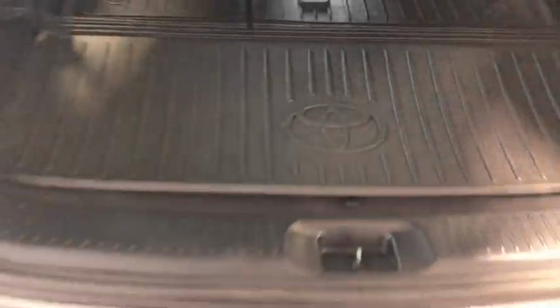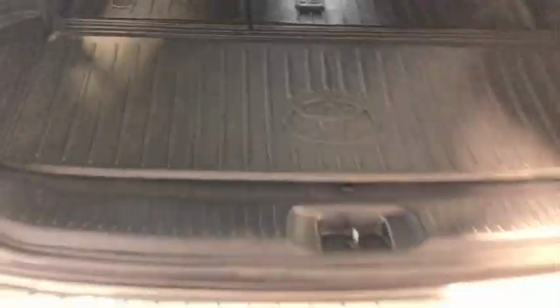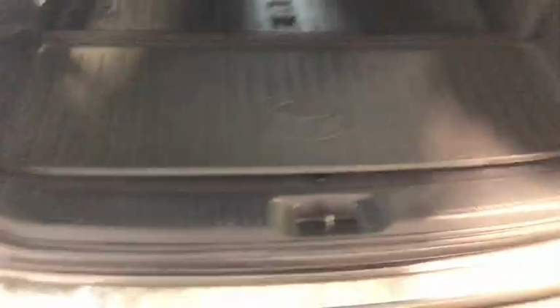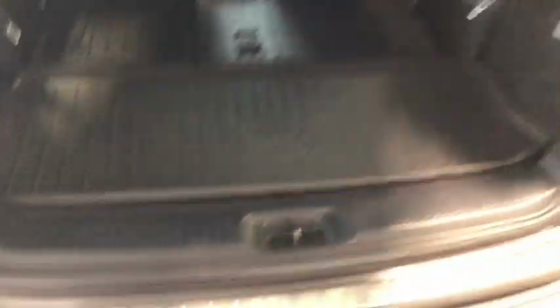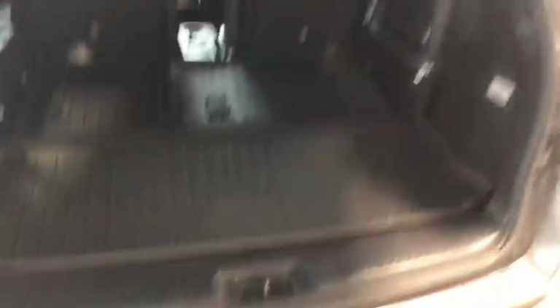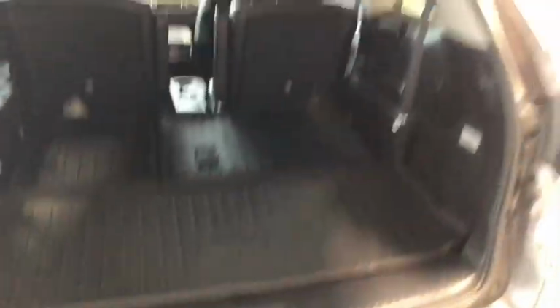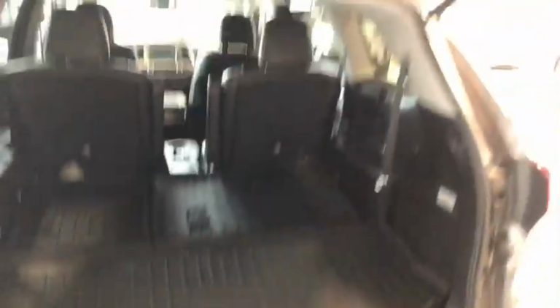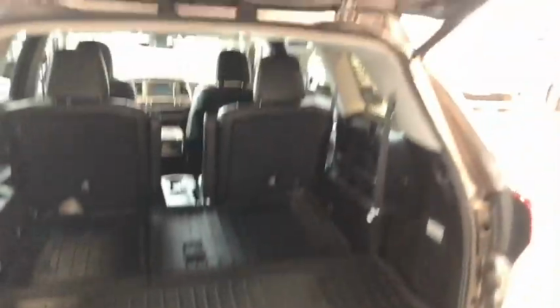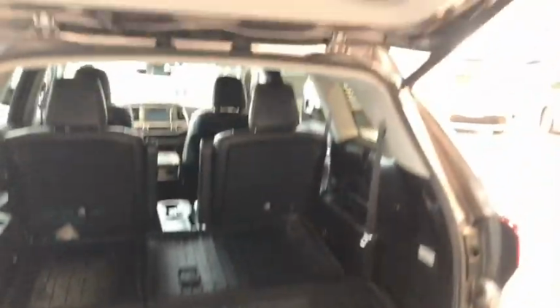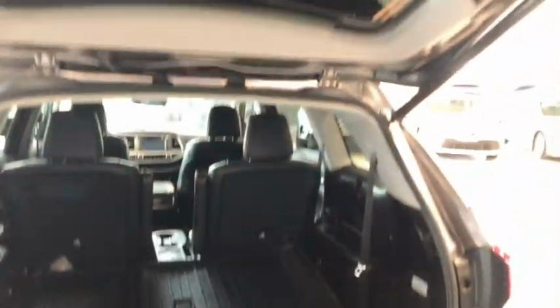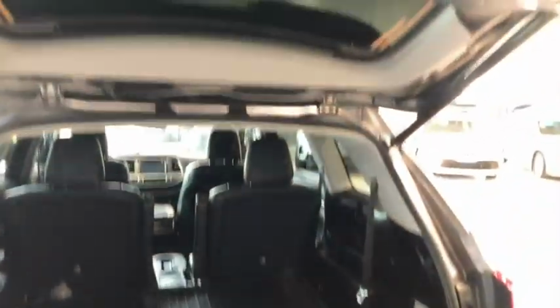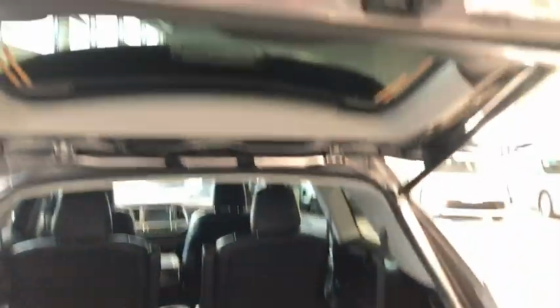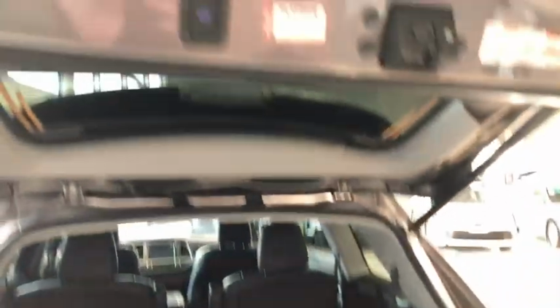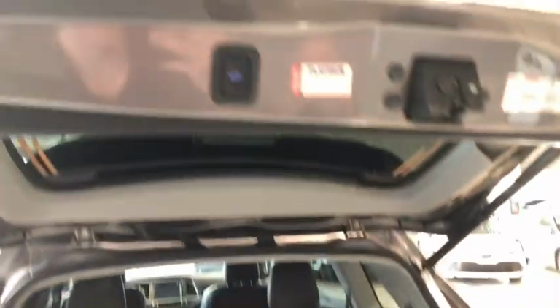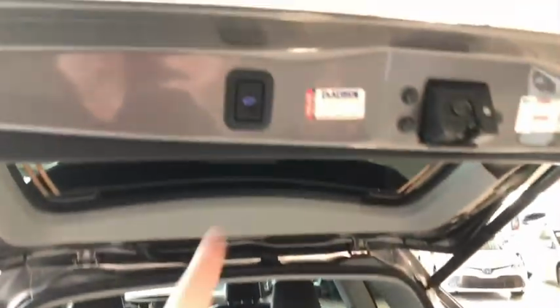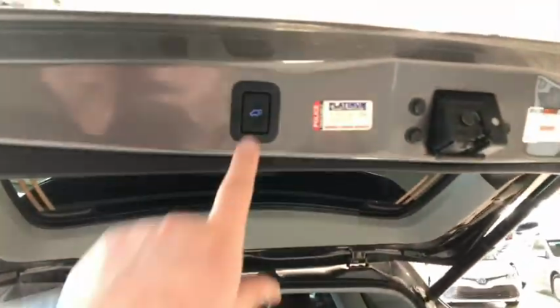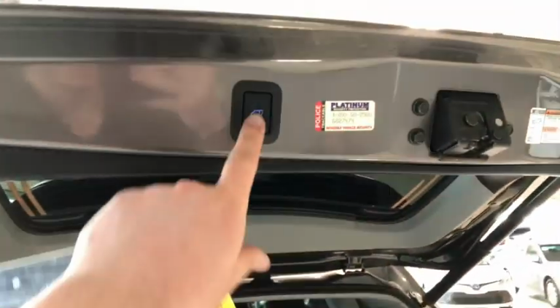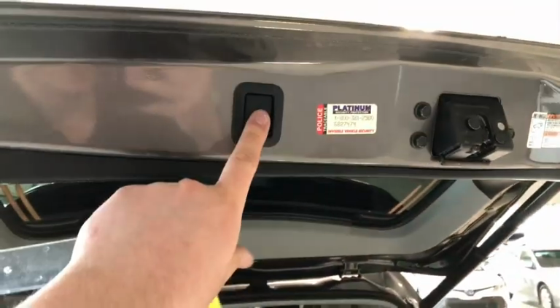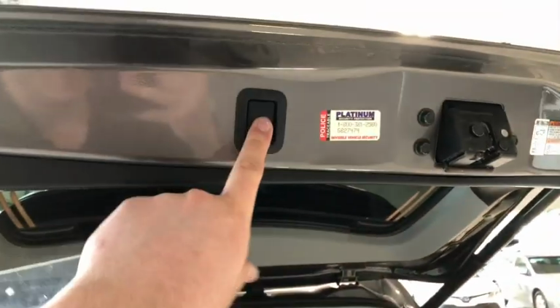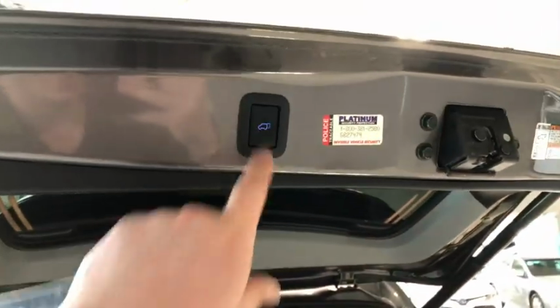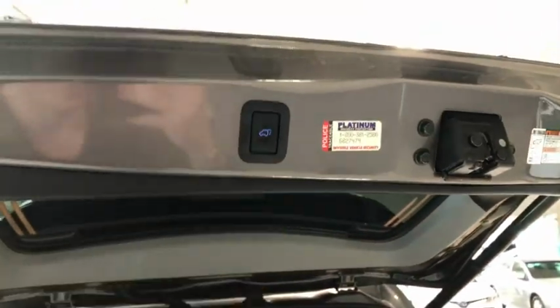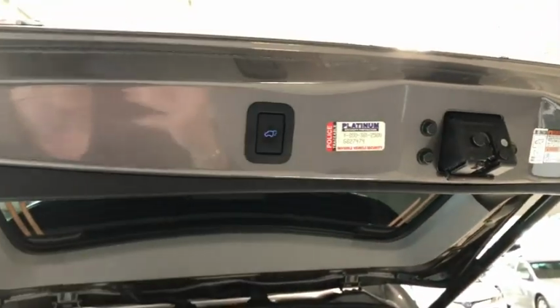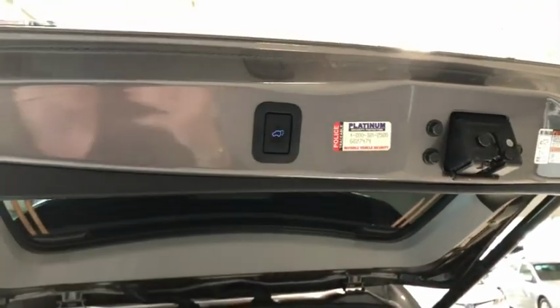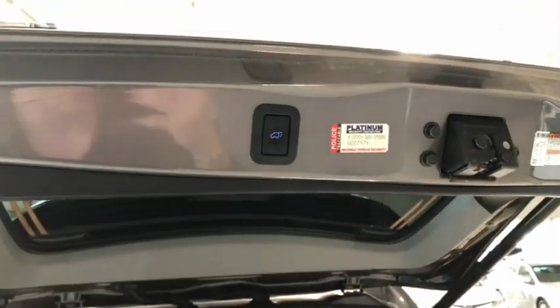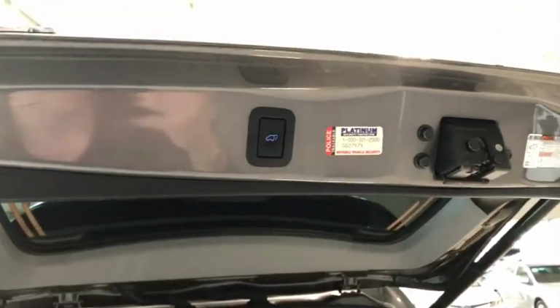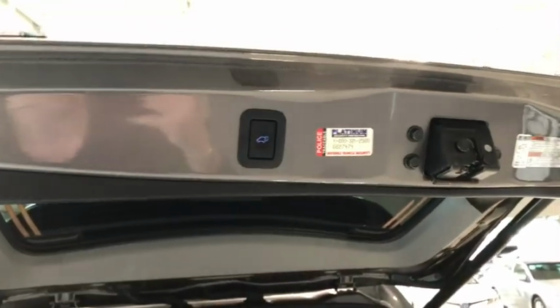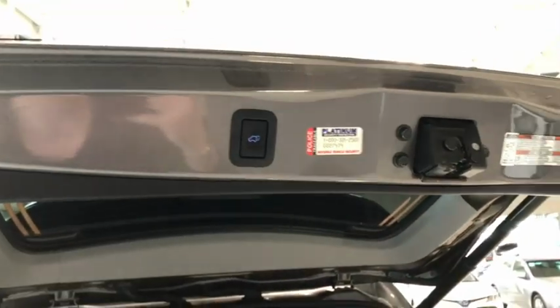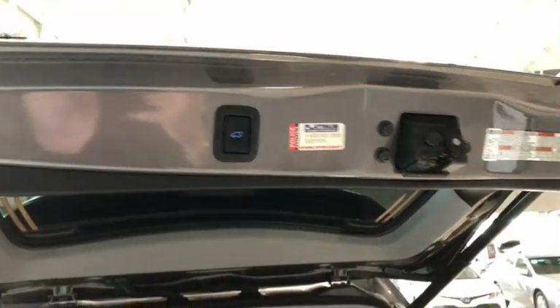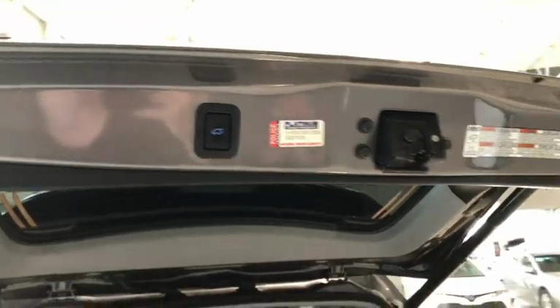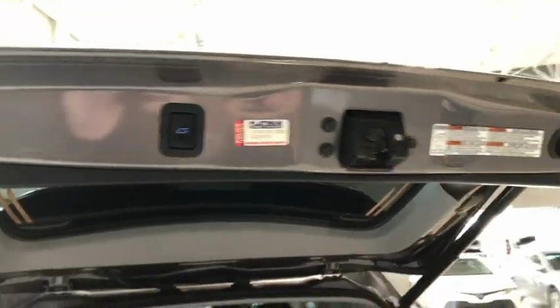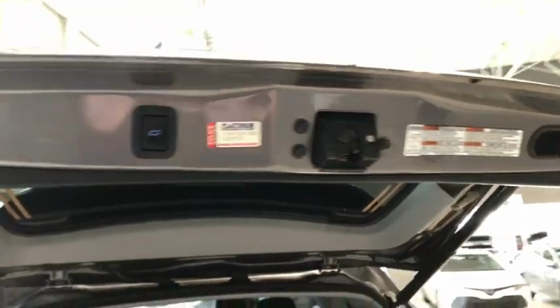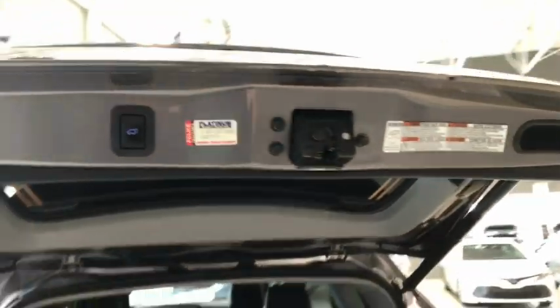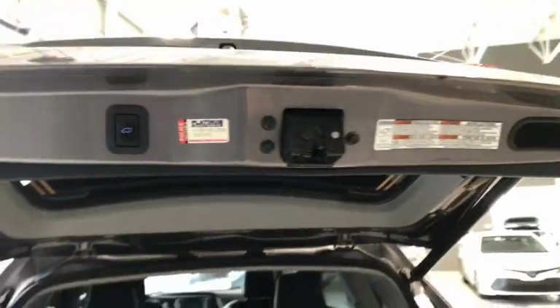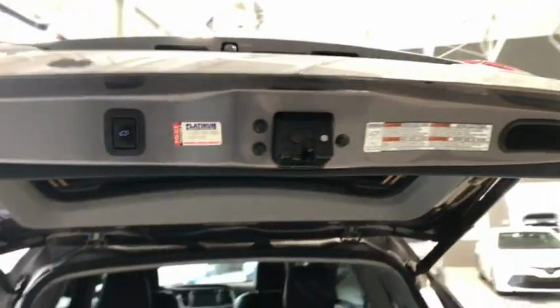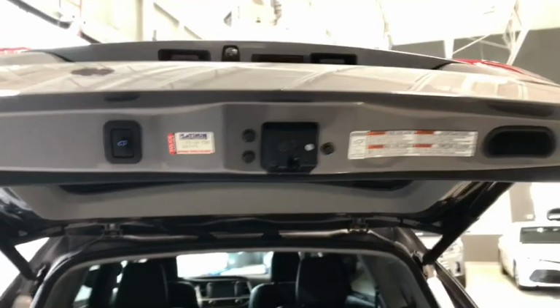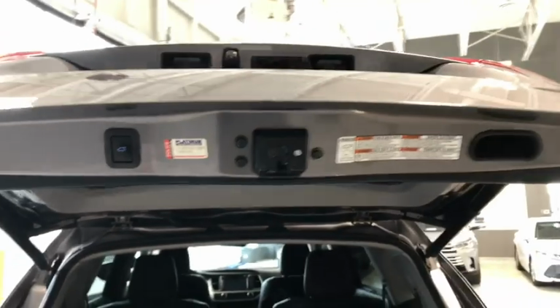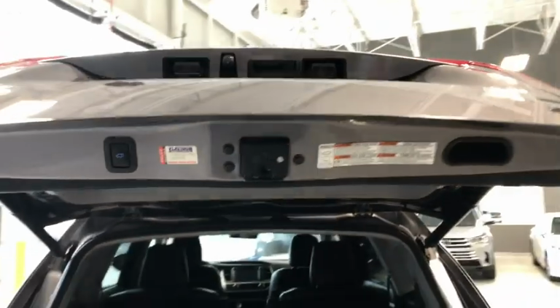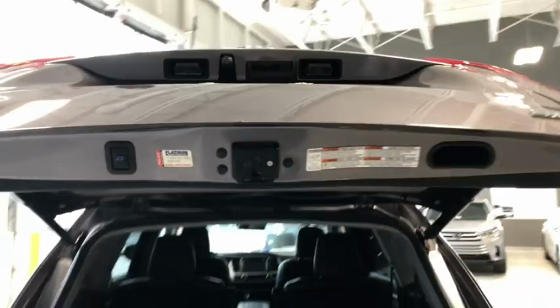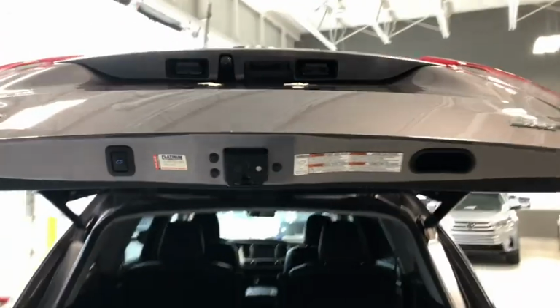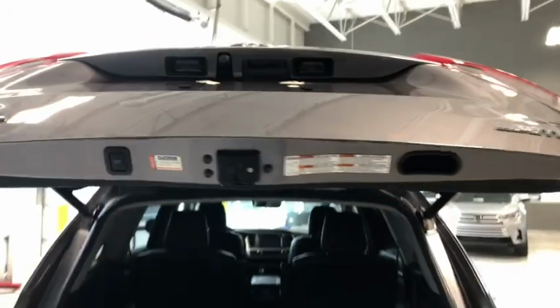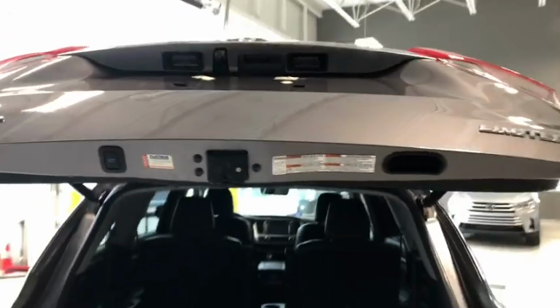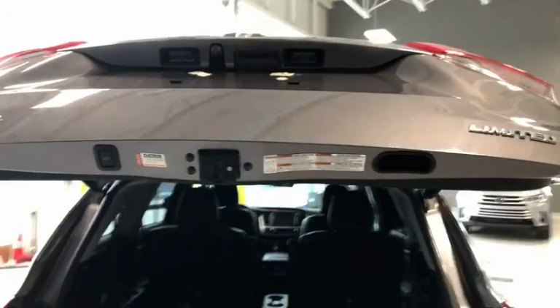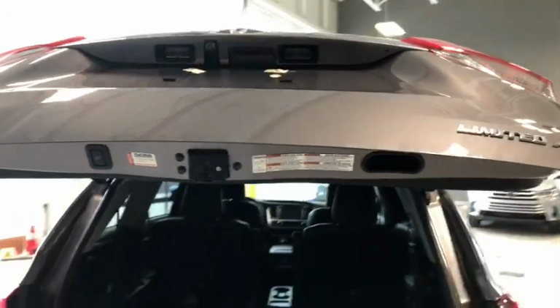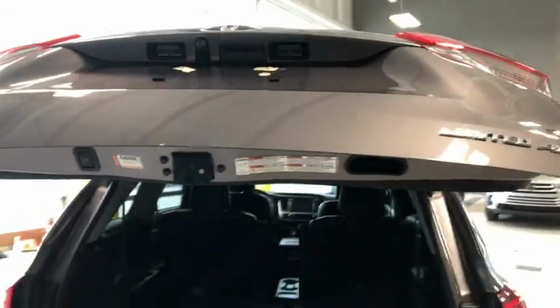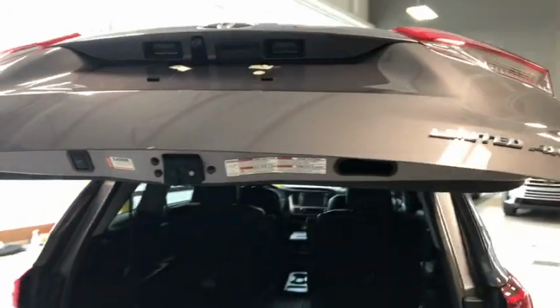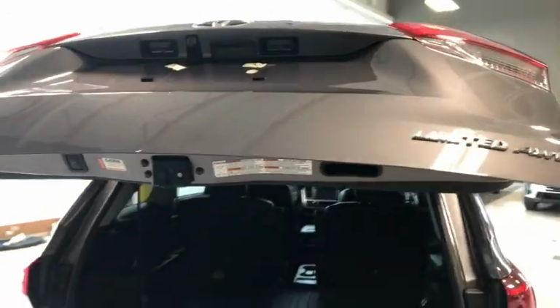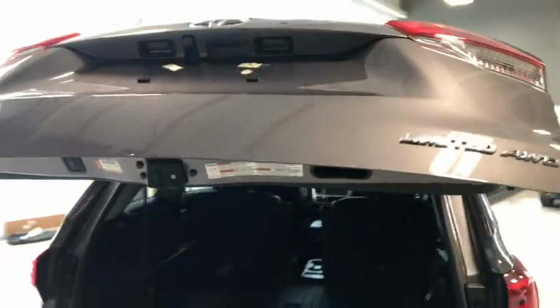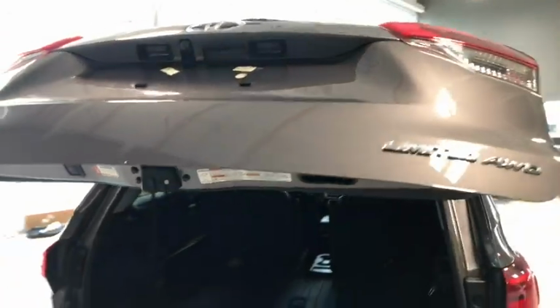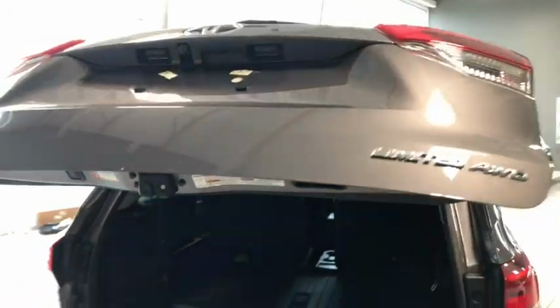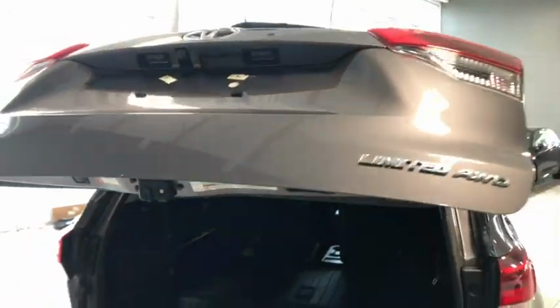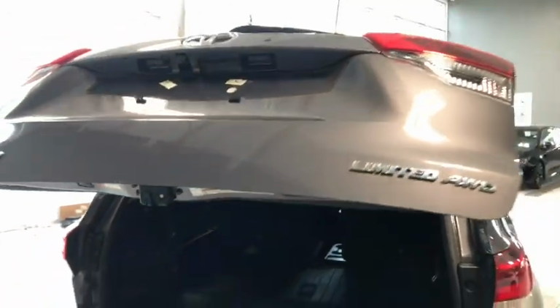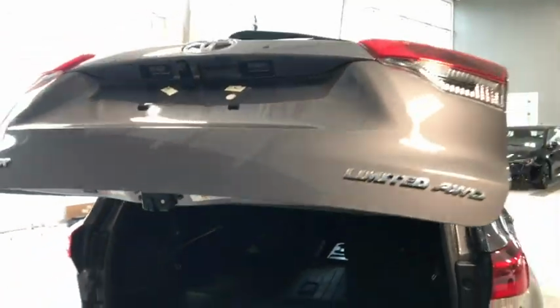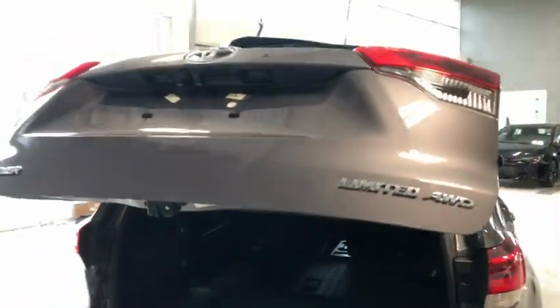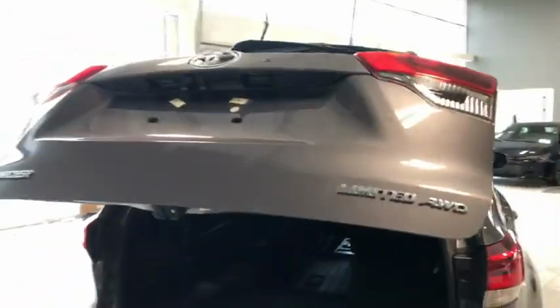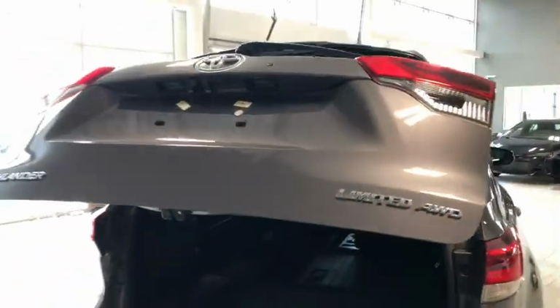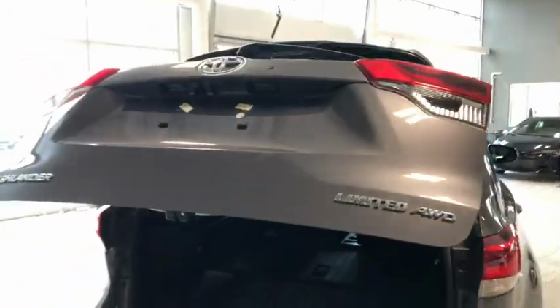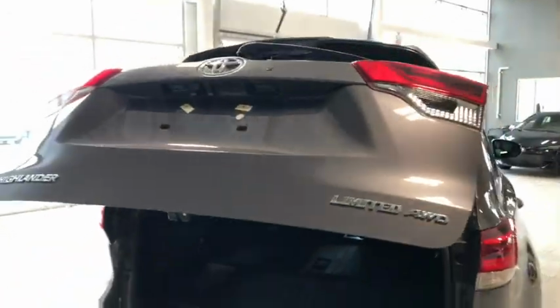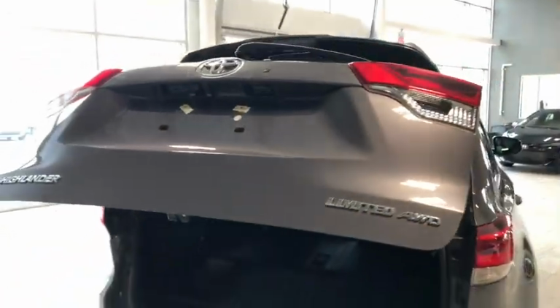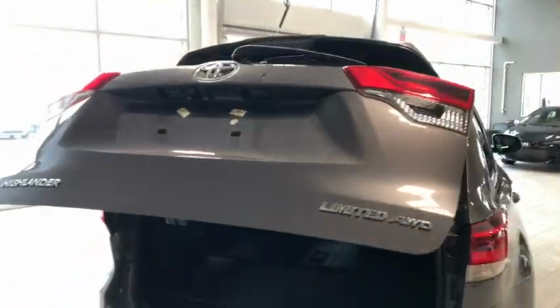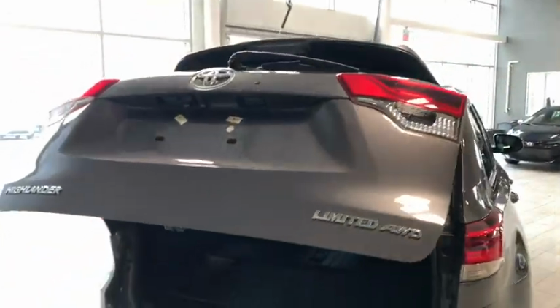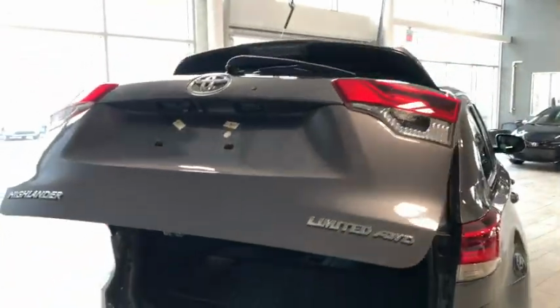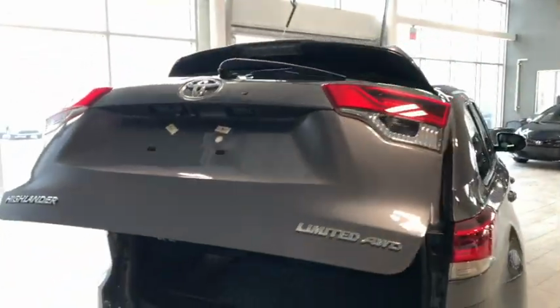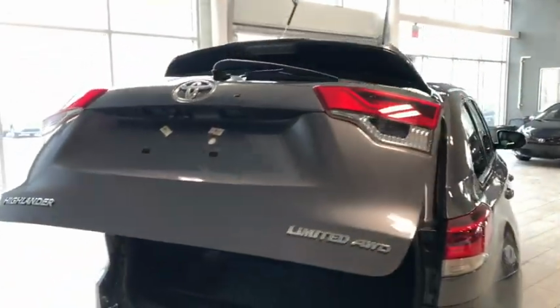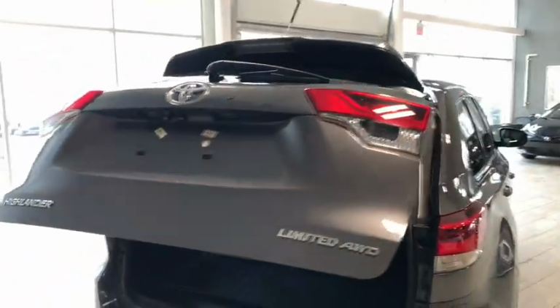To close up, all you've got to do is press this button right up top and that power liftgate will close right on its own.